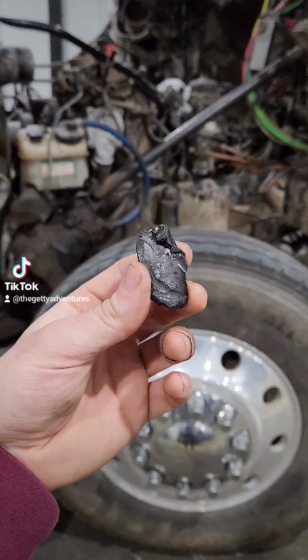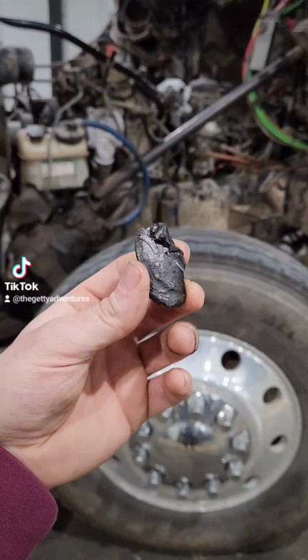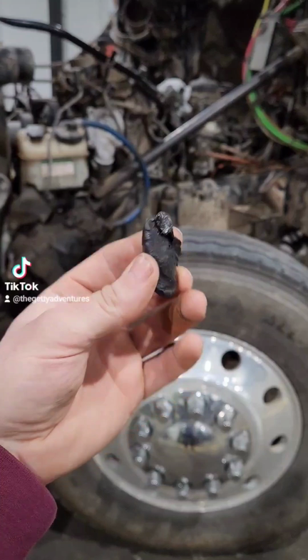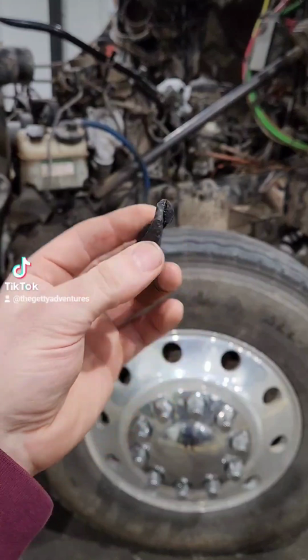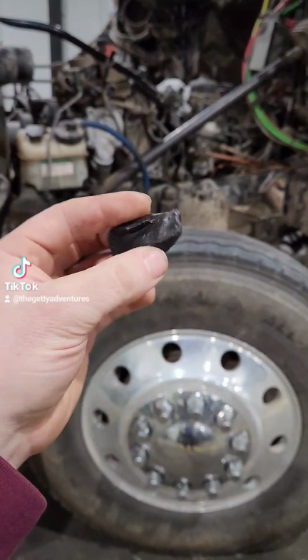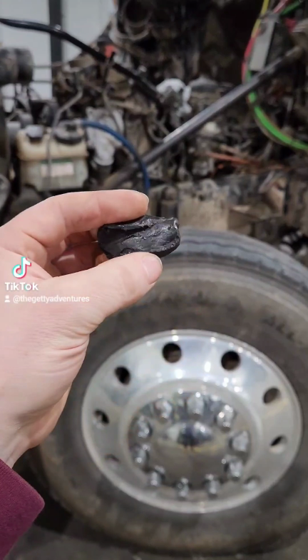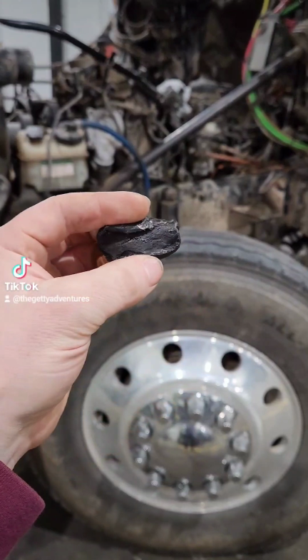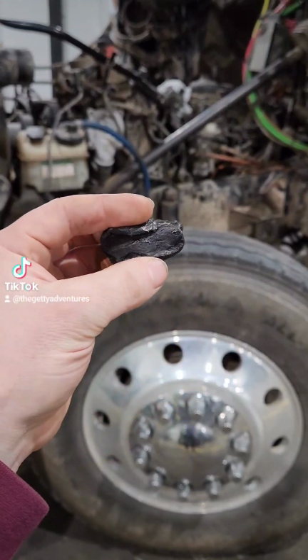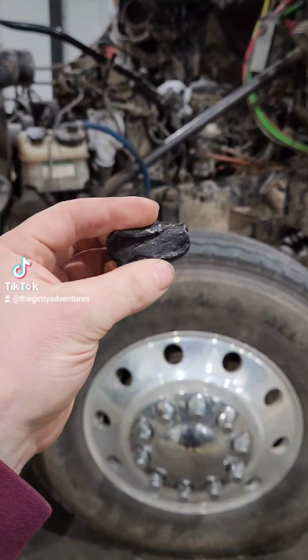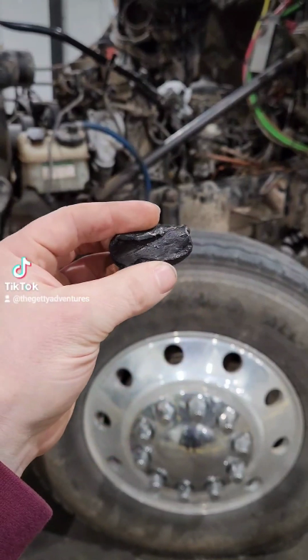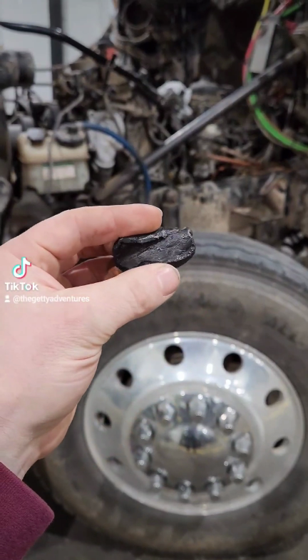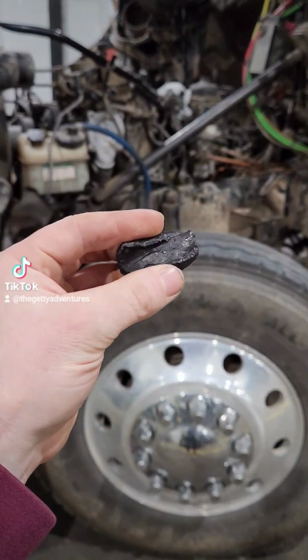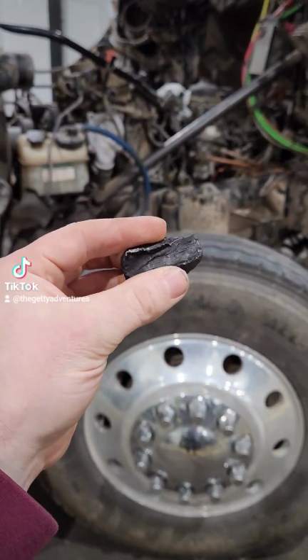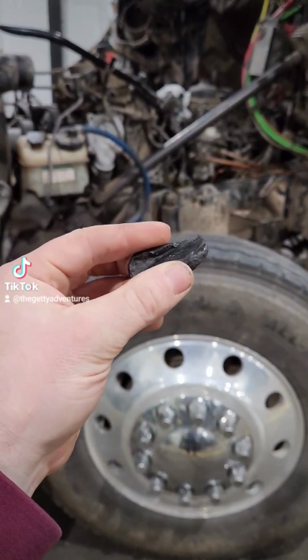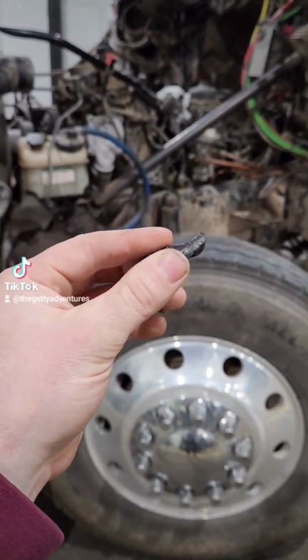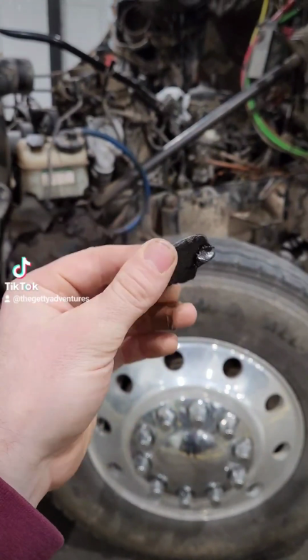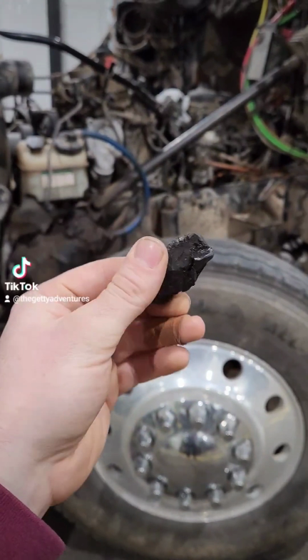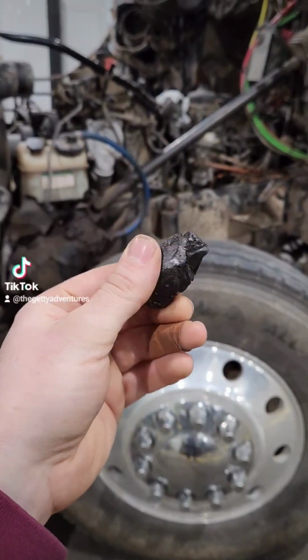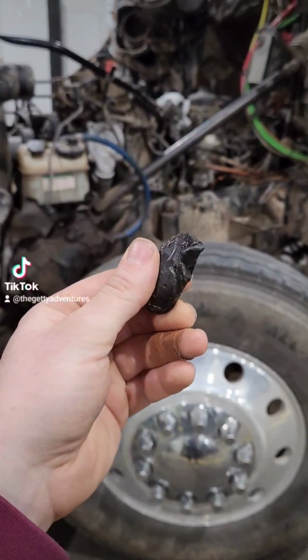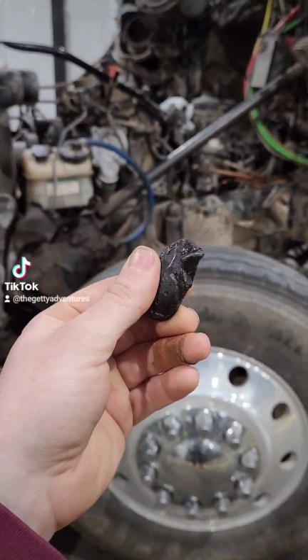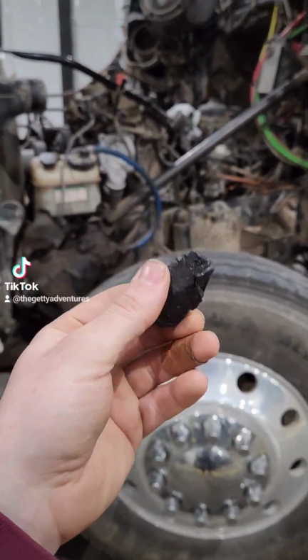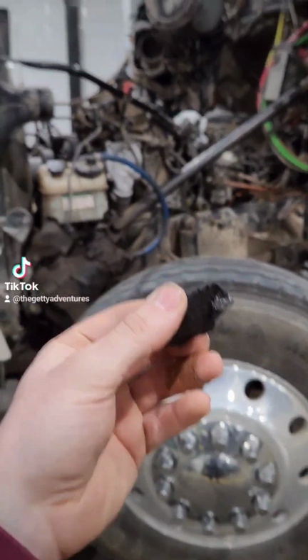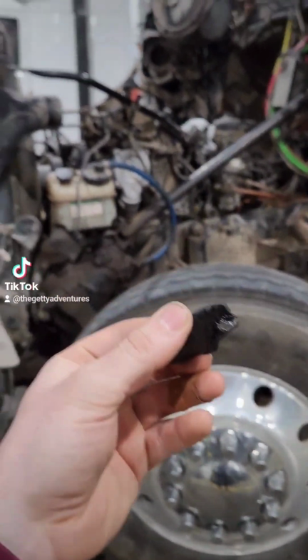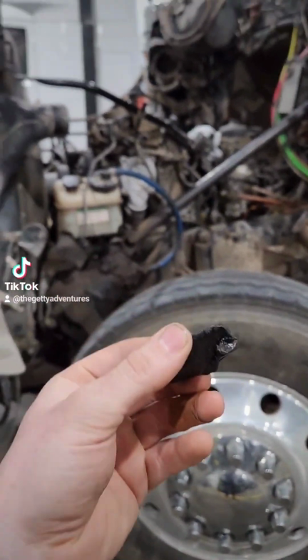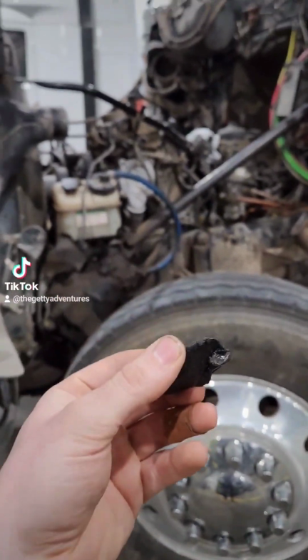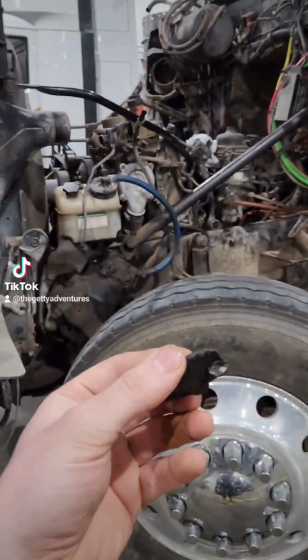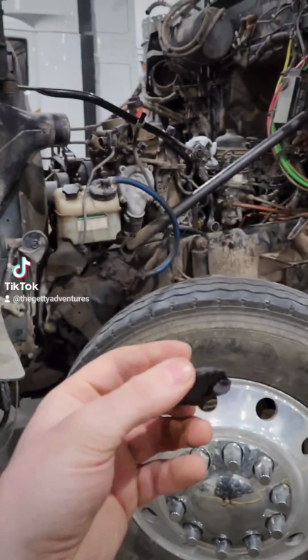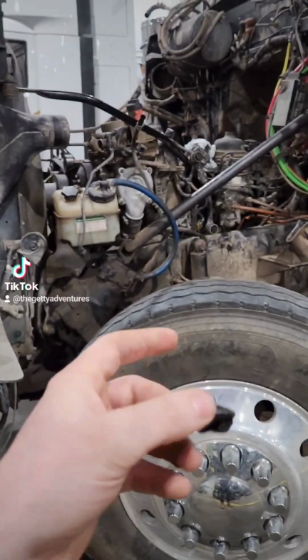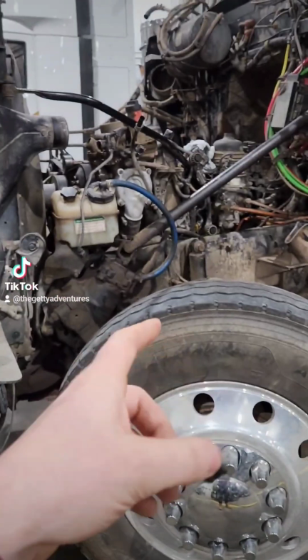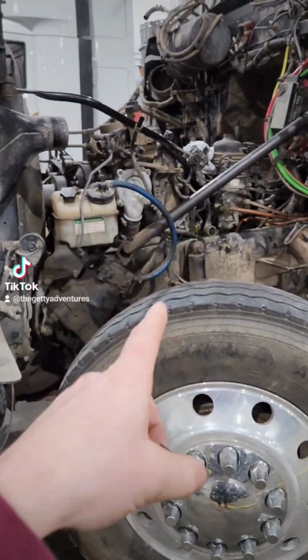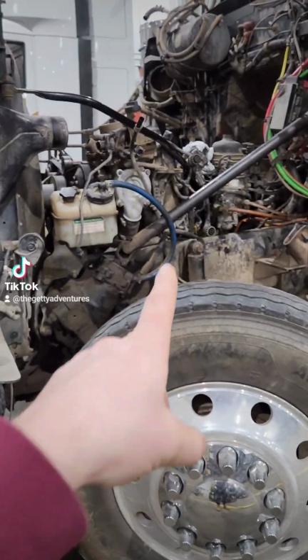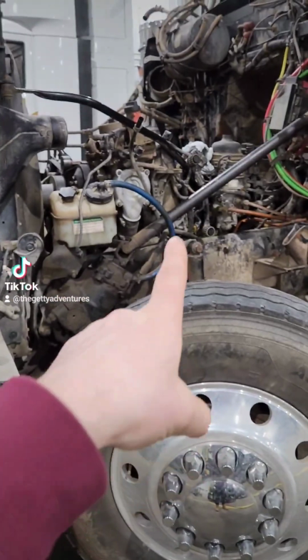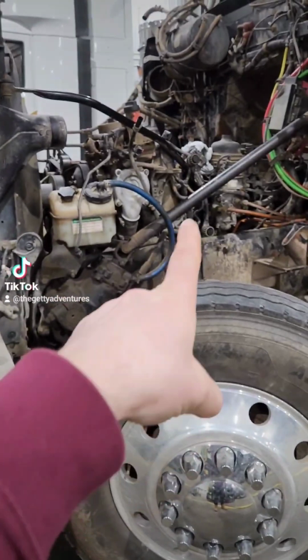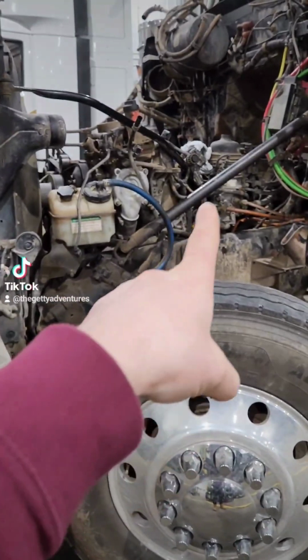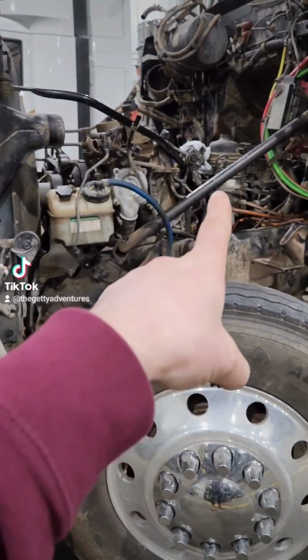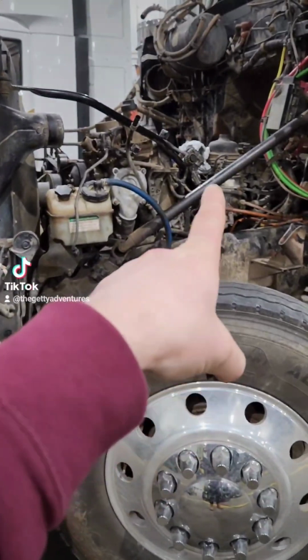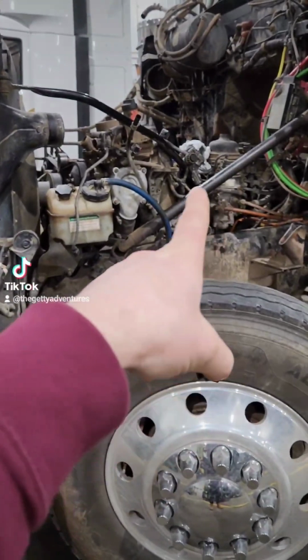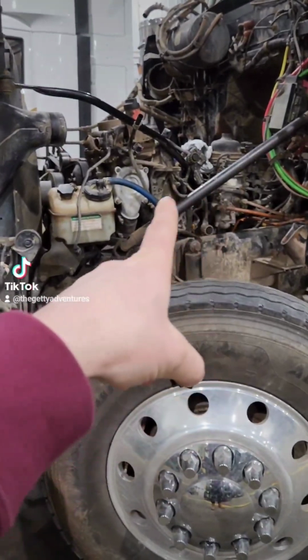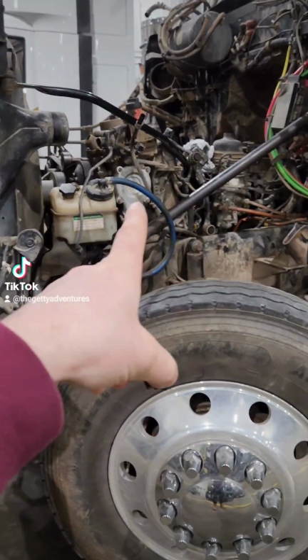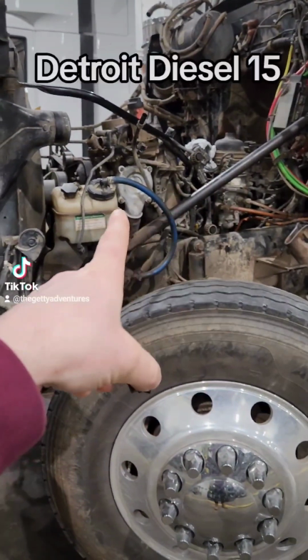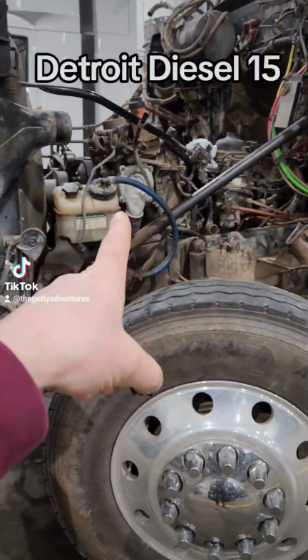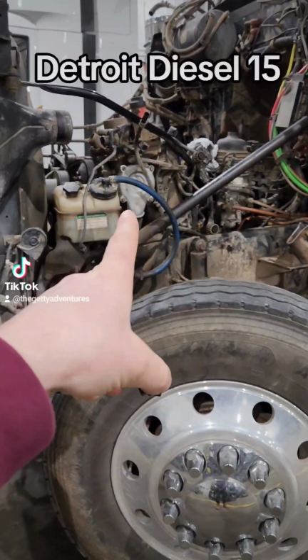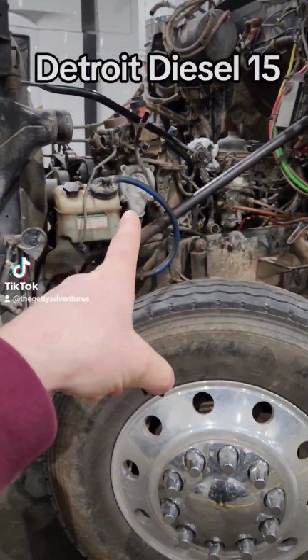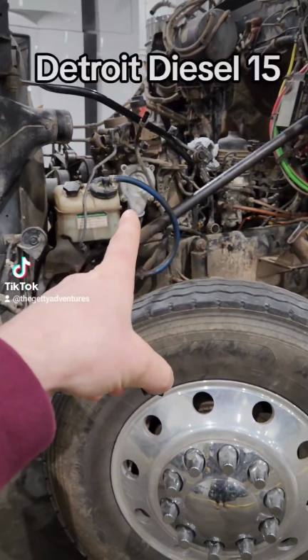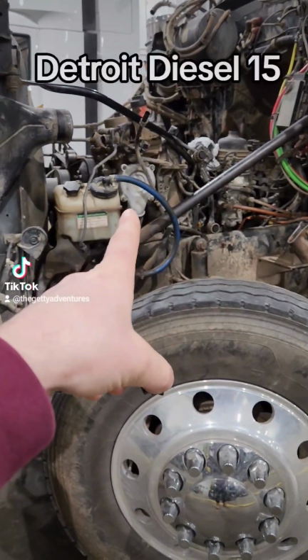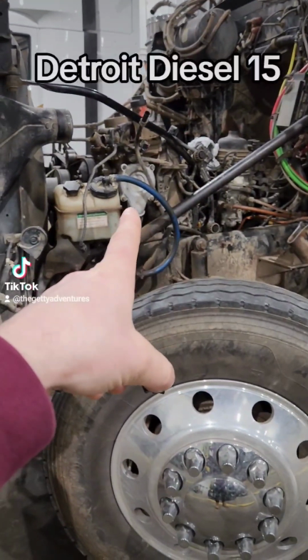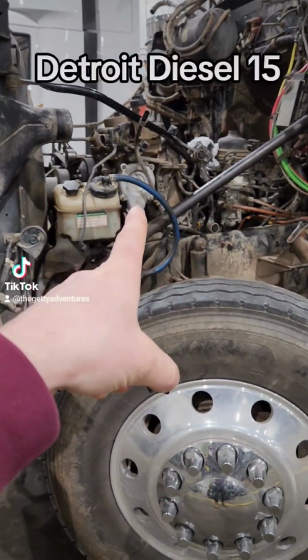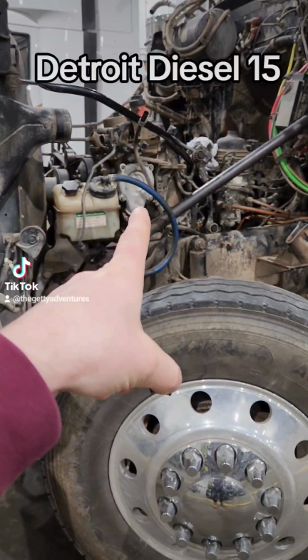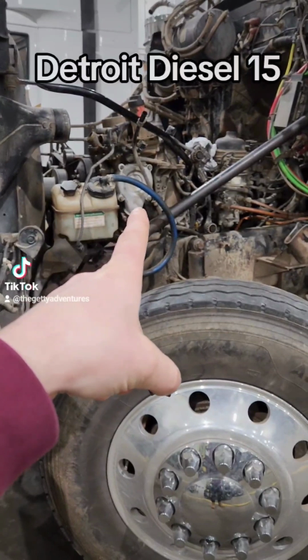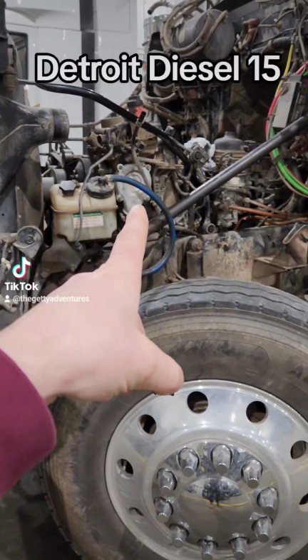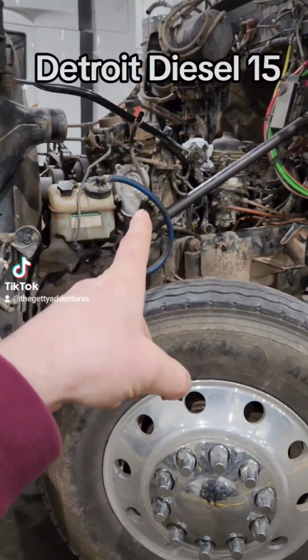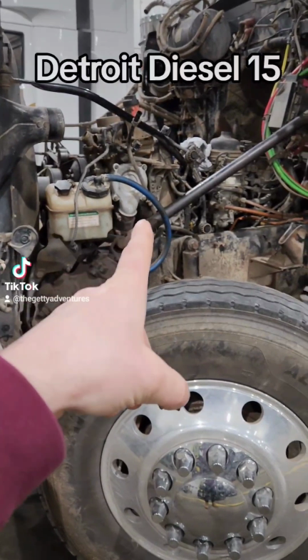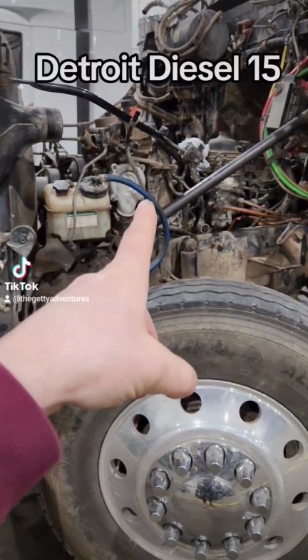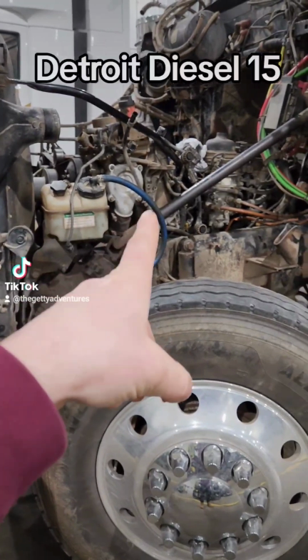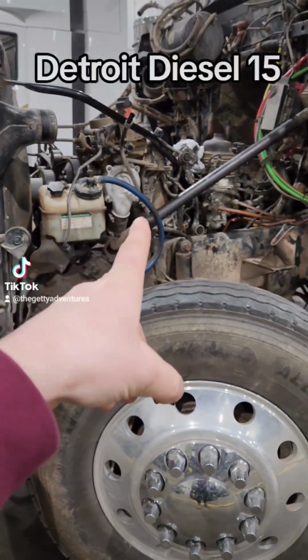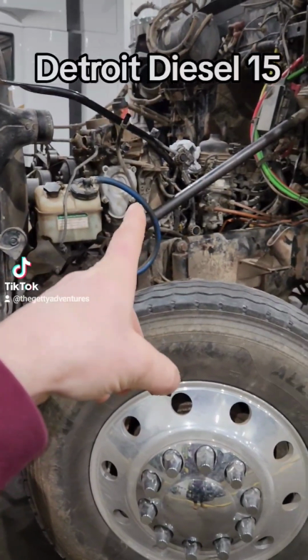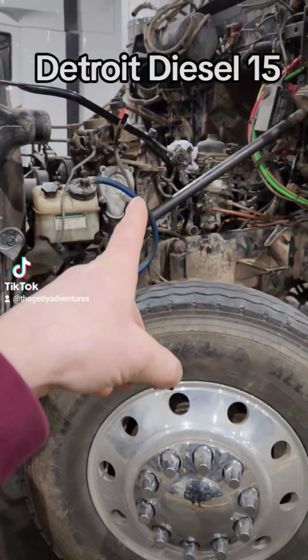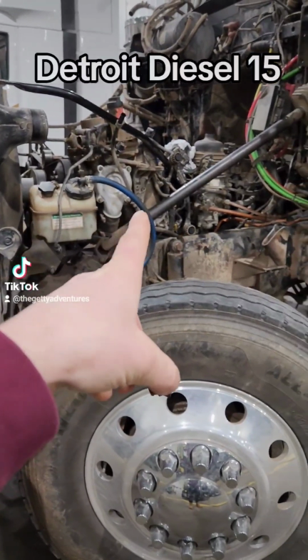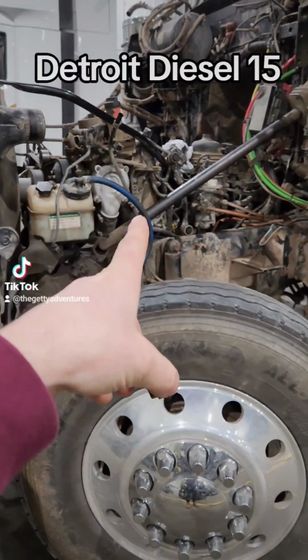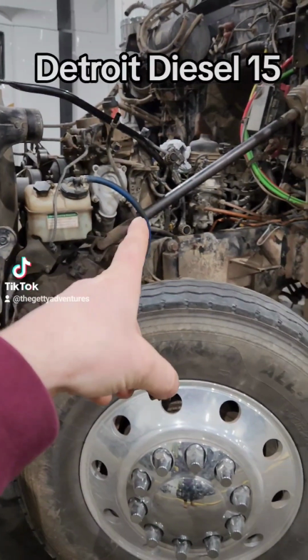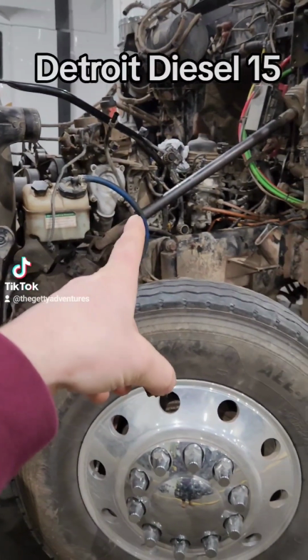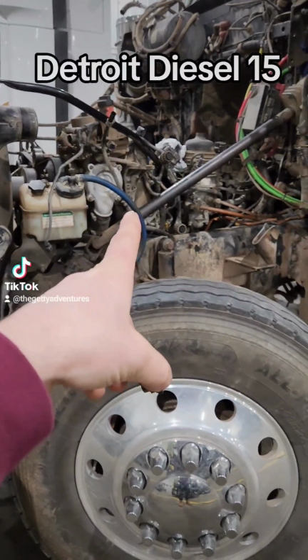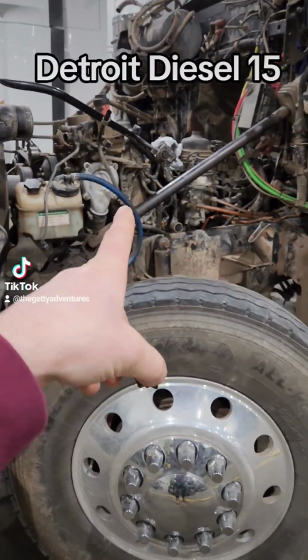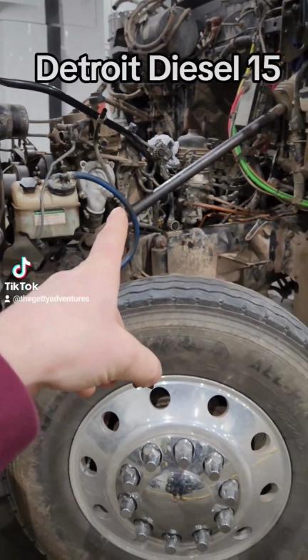This piece of metal literally came out the exhaust of this engine. I'm curious what you guys think it is.